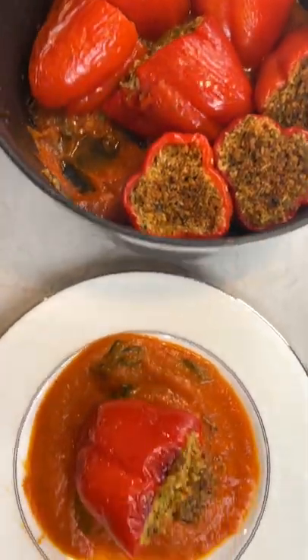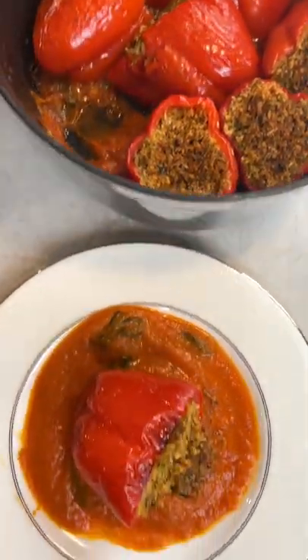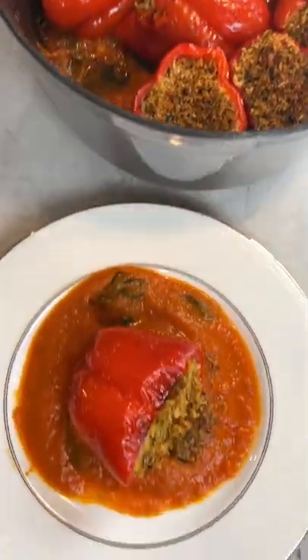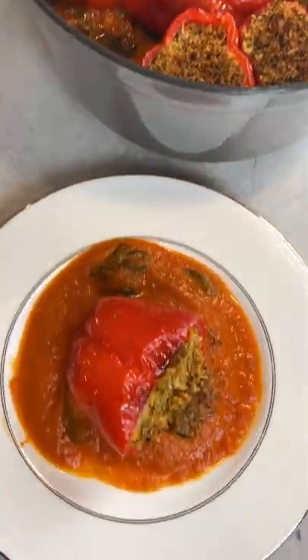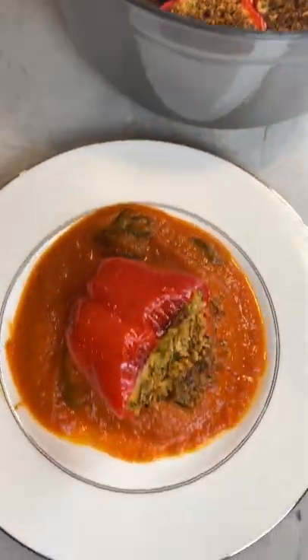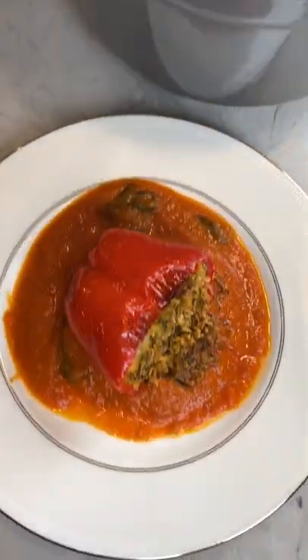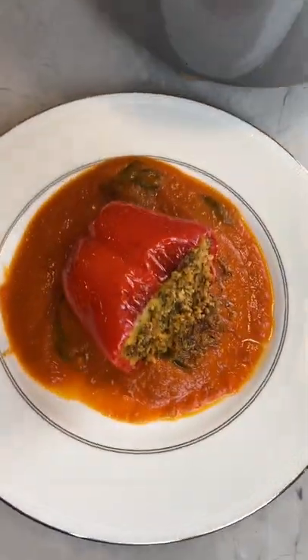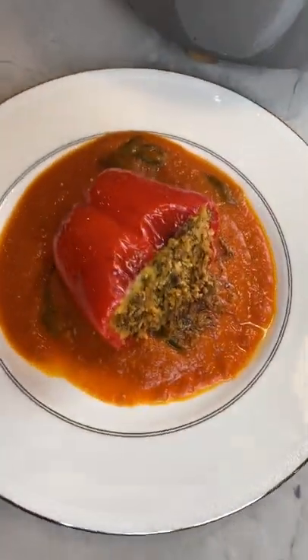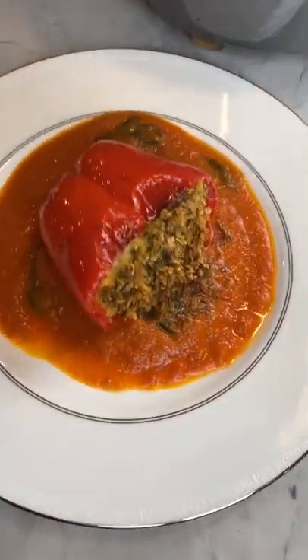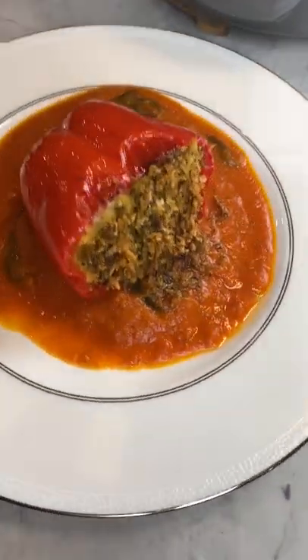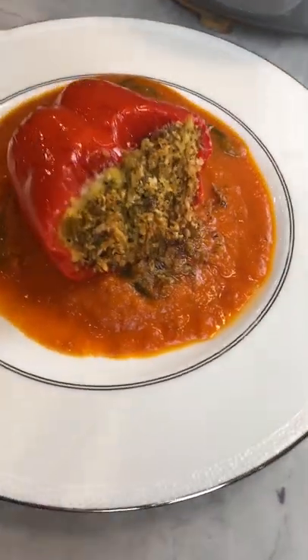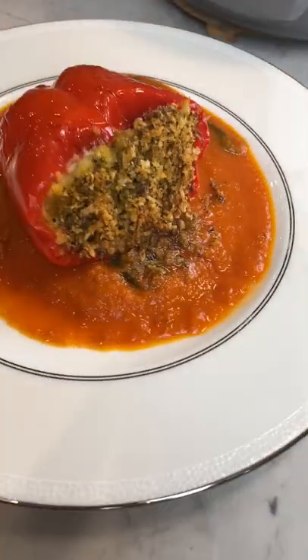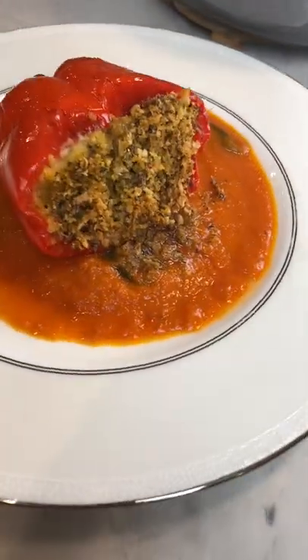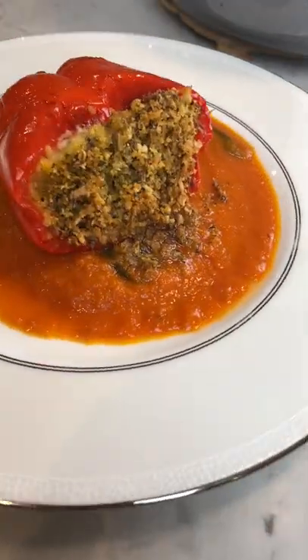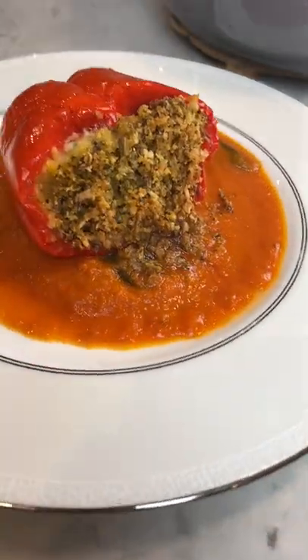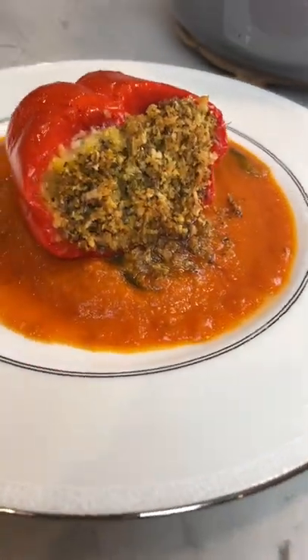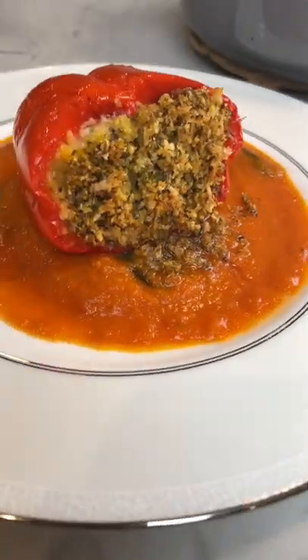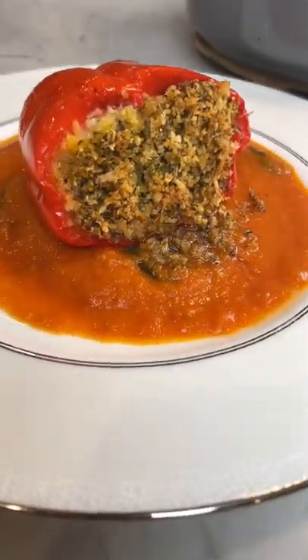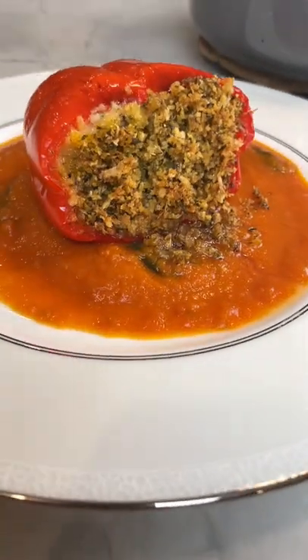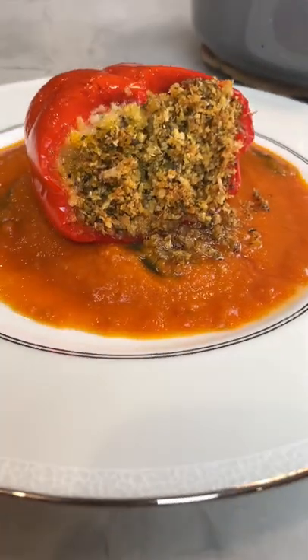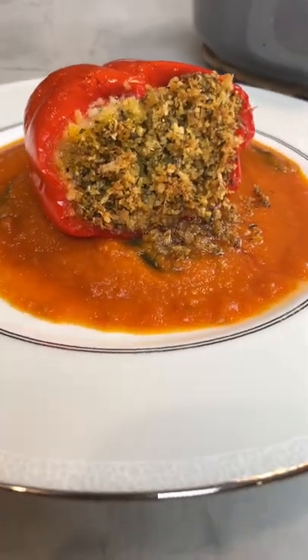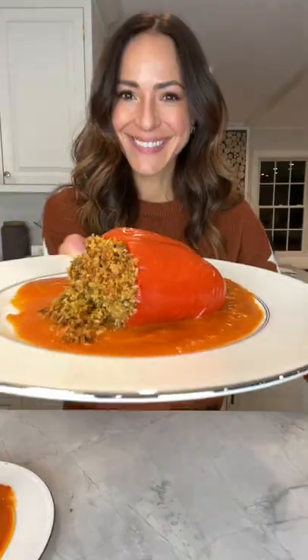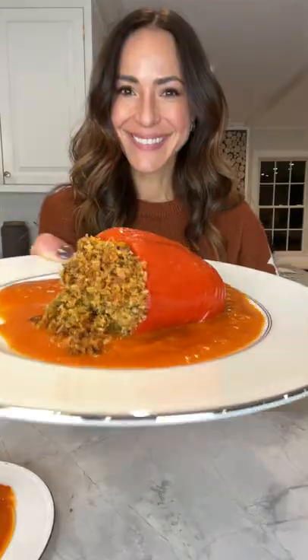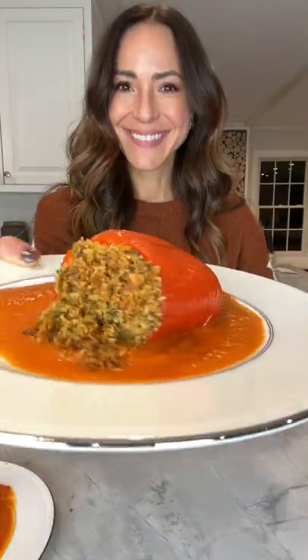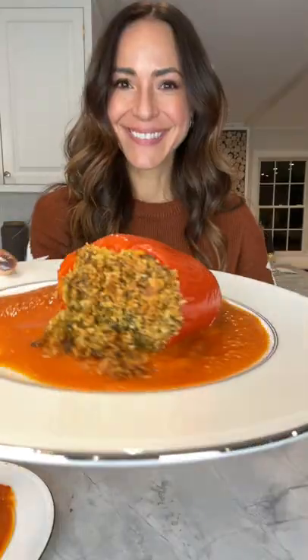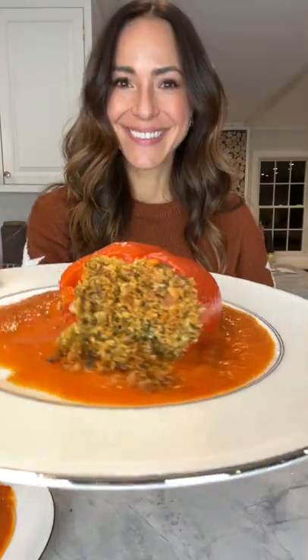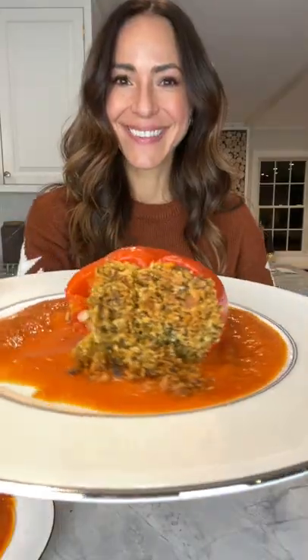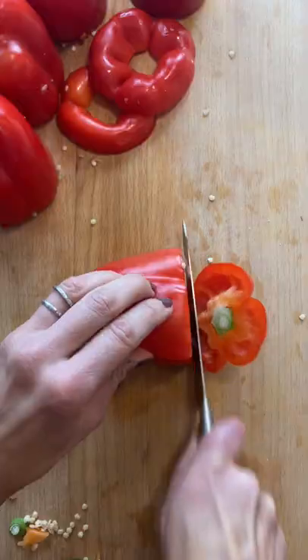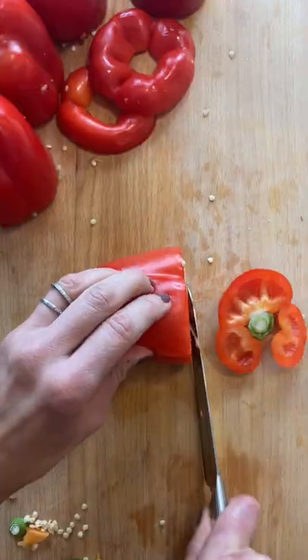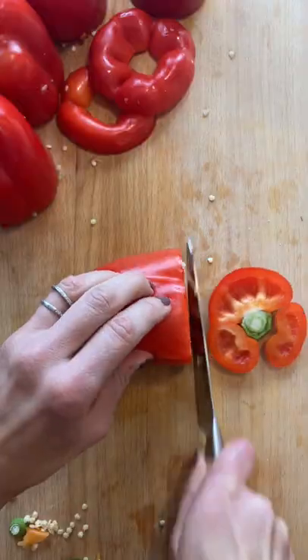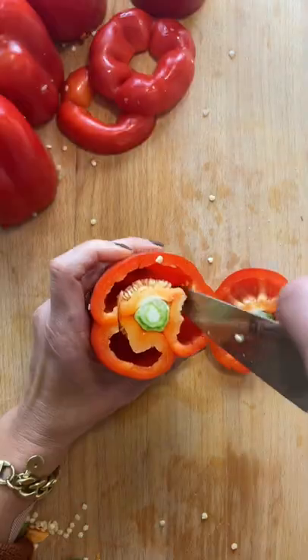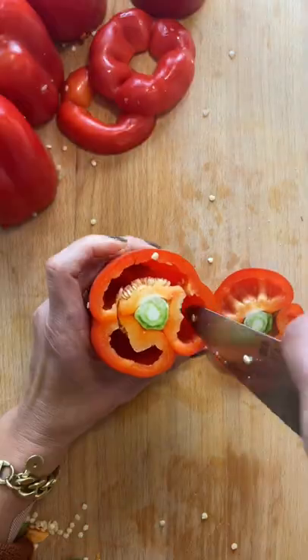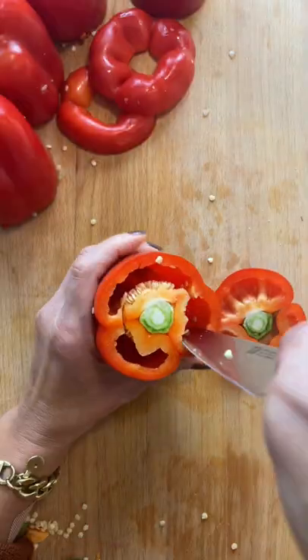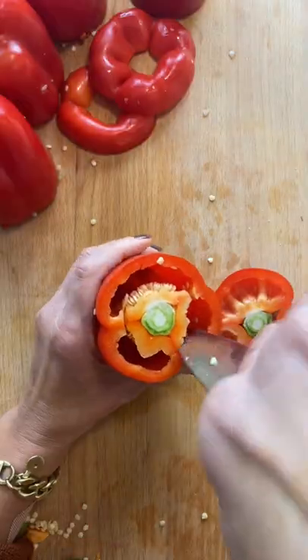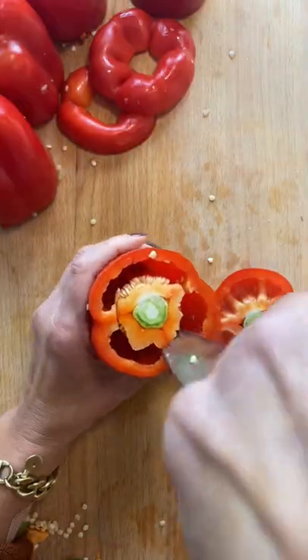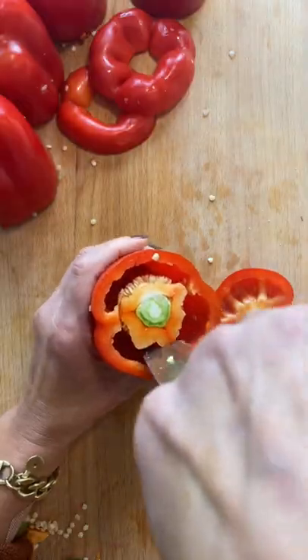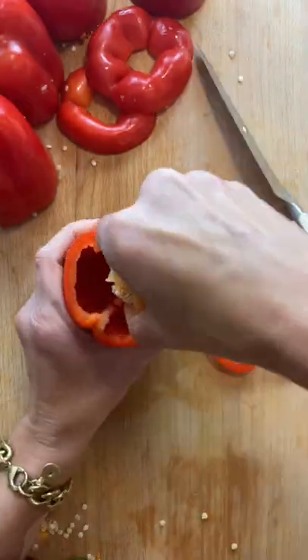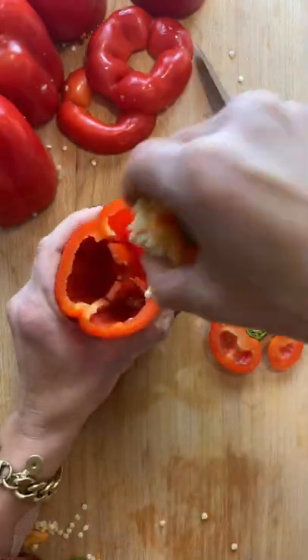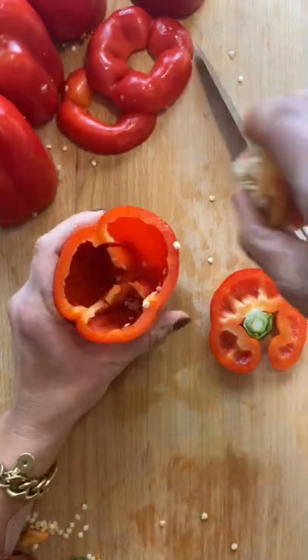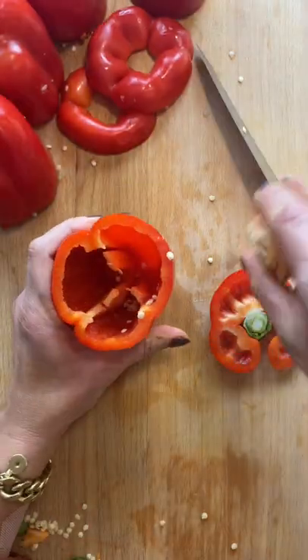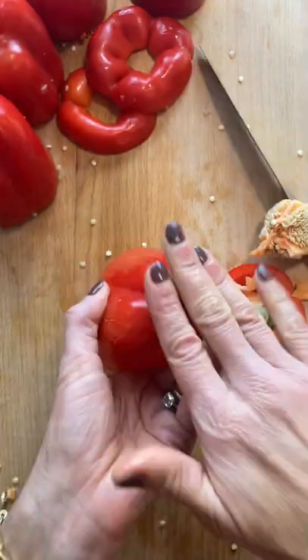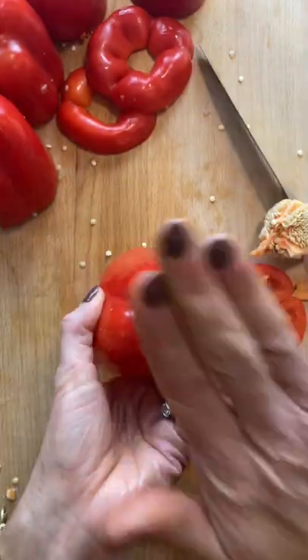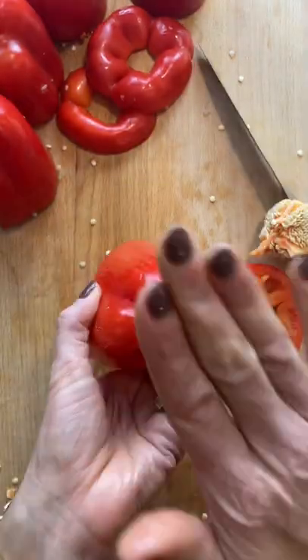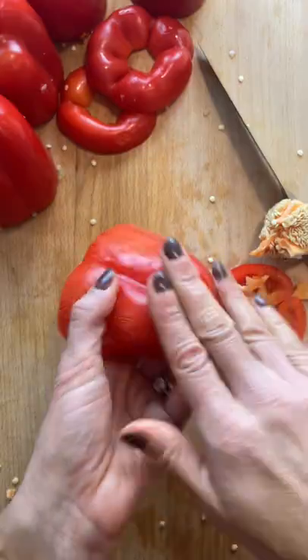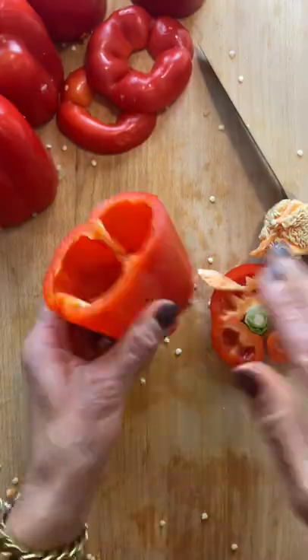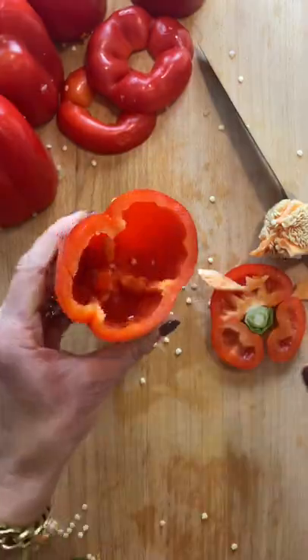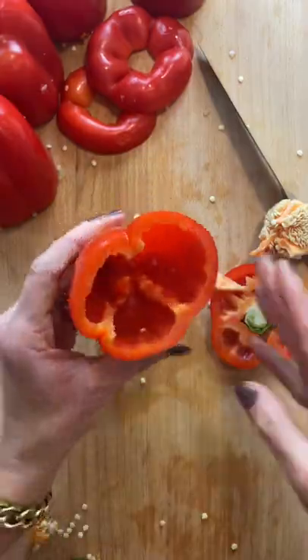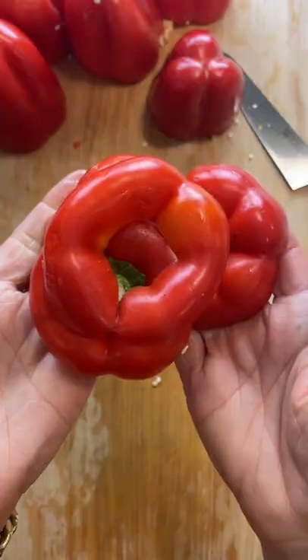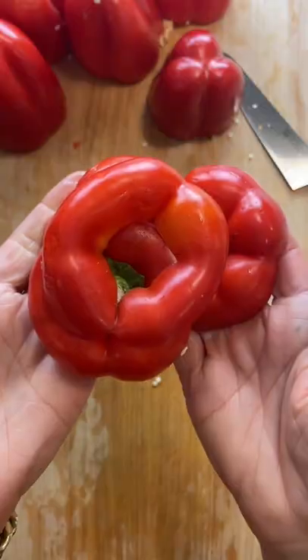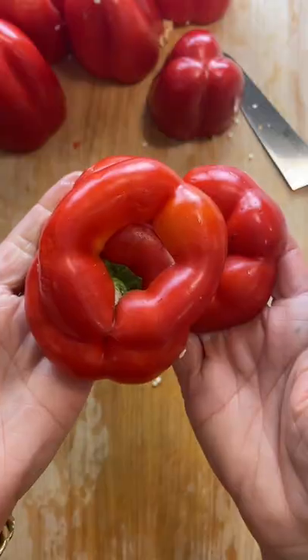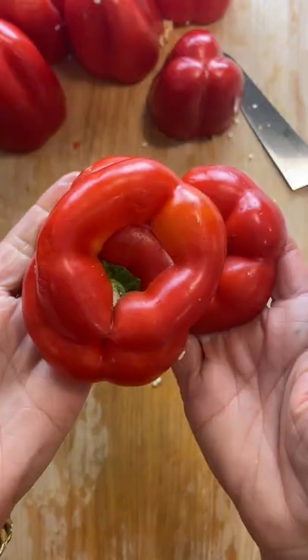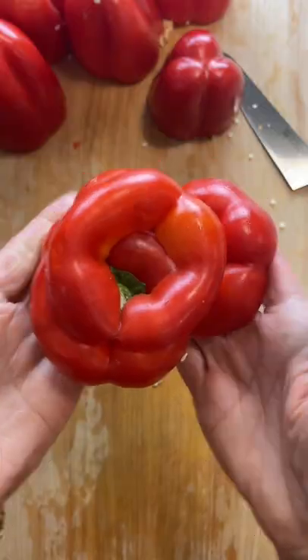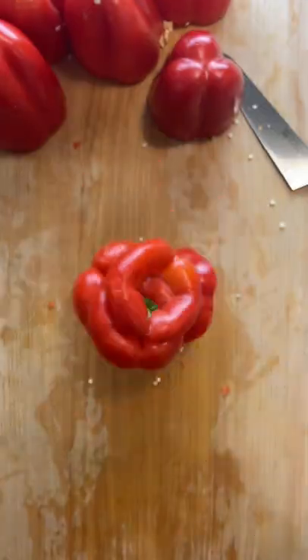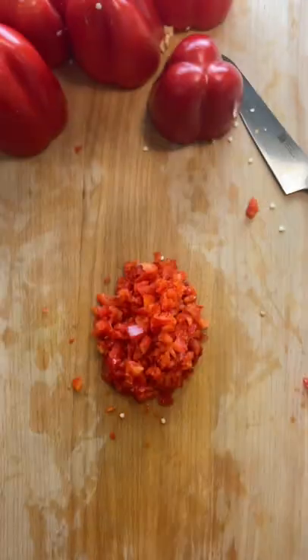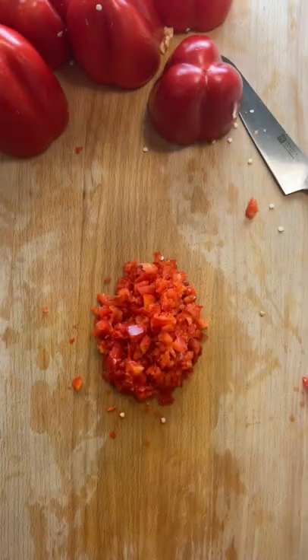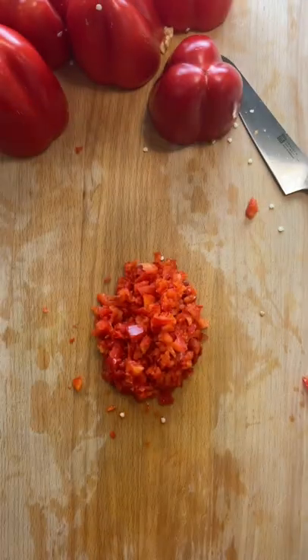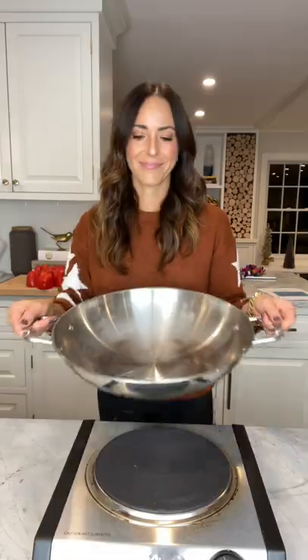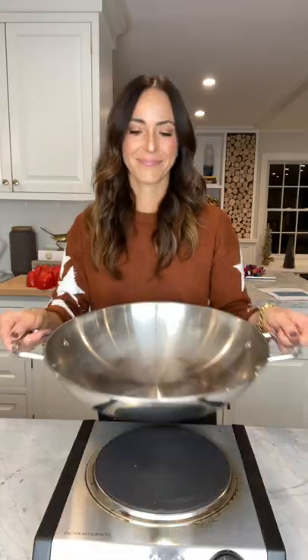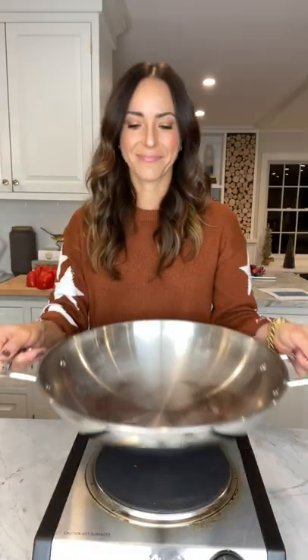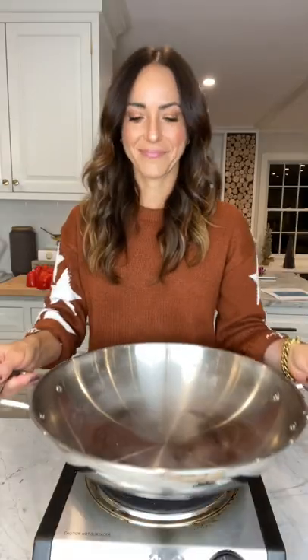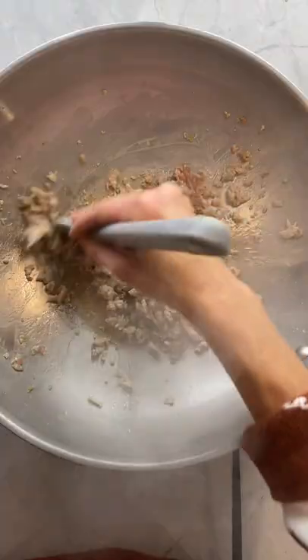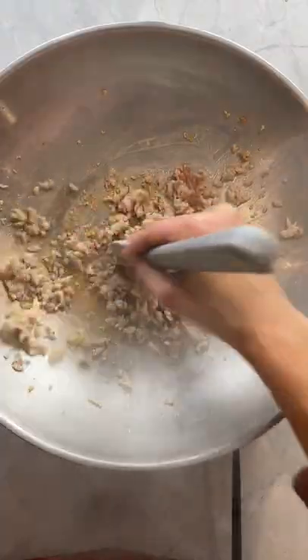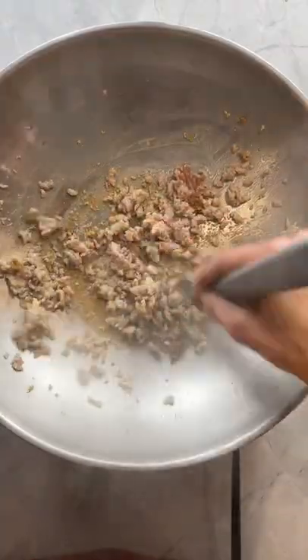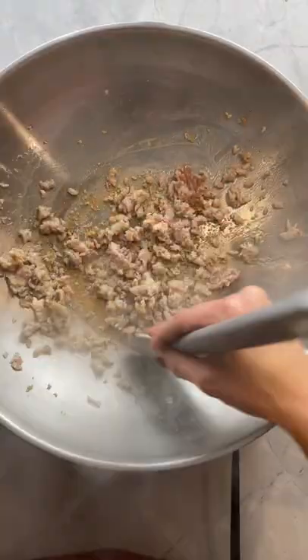Everybody's got a stuffed pepper recipe, and this is mine. Start by scooping out the guts and dicing the tops — no waste here — then cook up some uncased sausage.